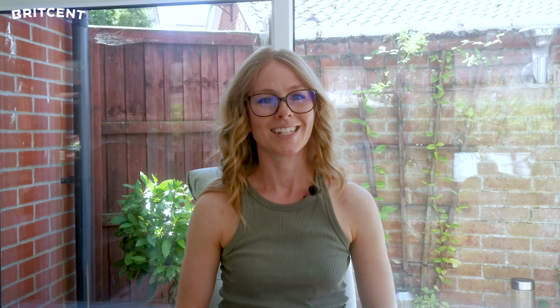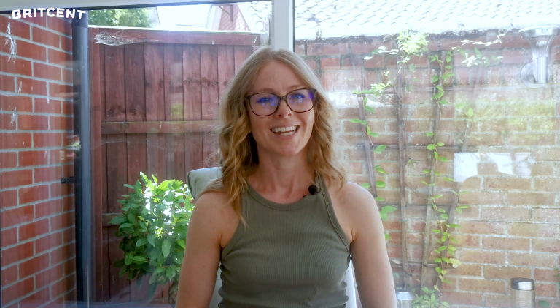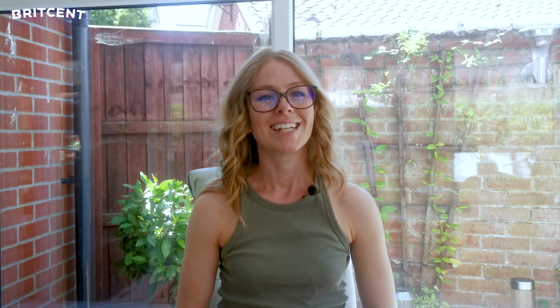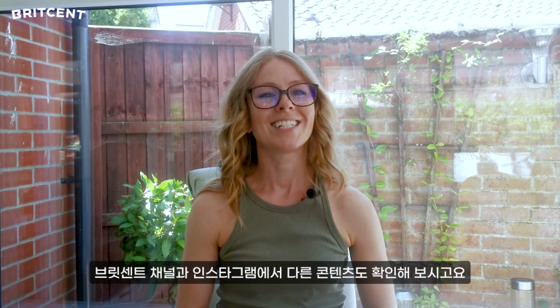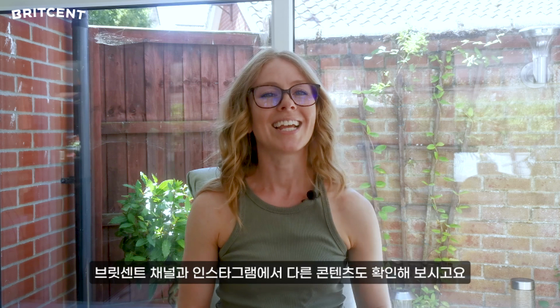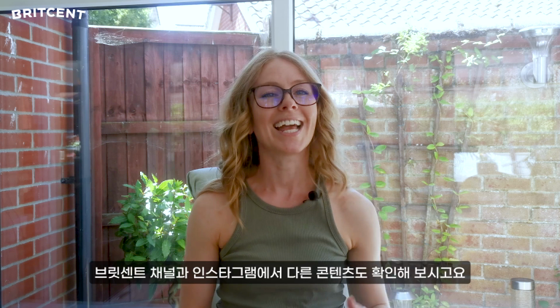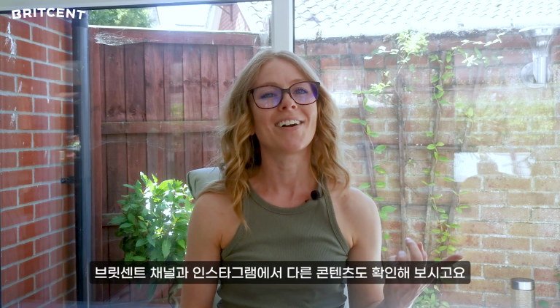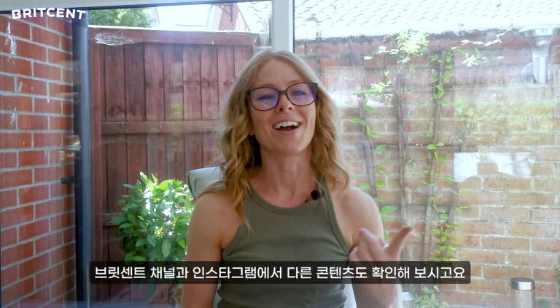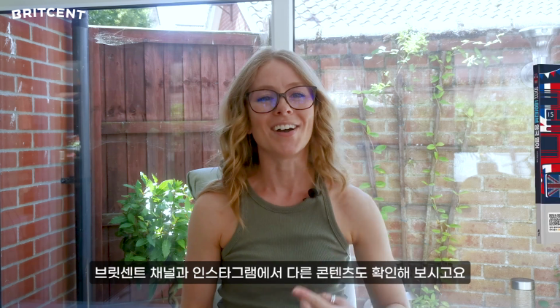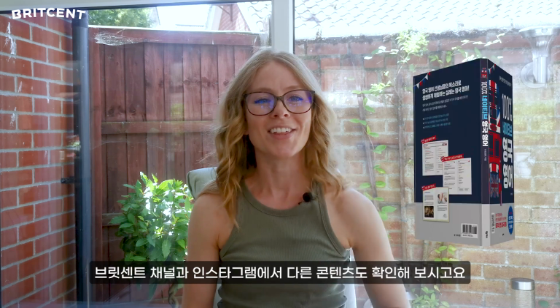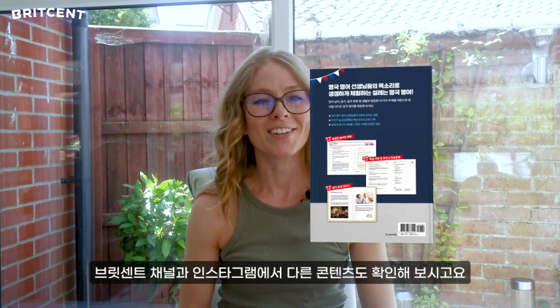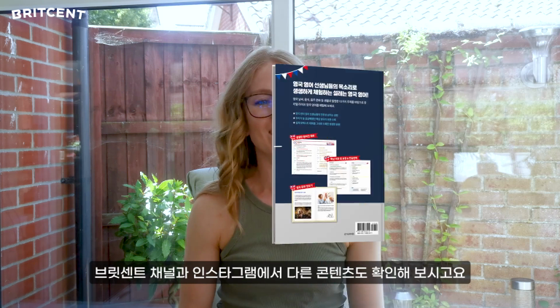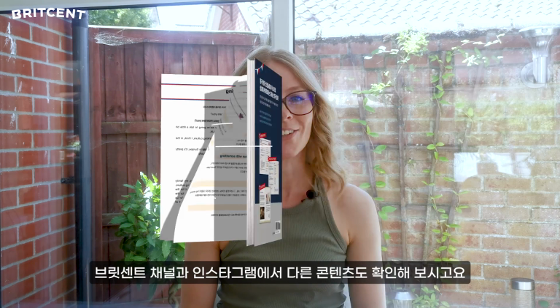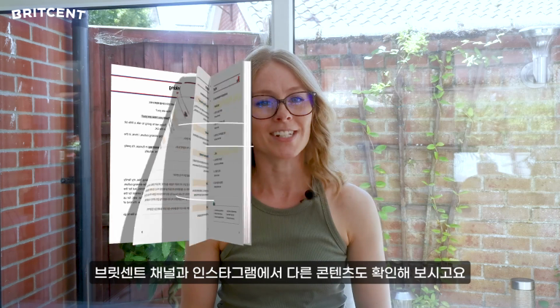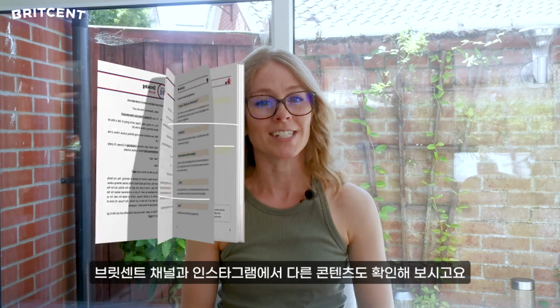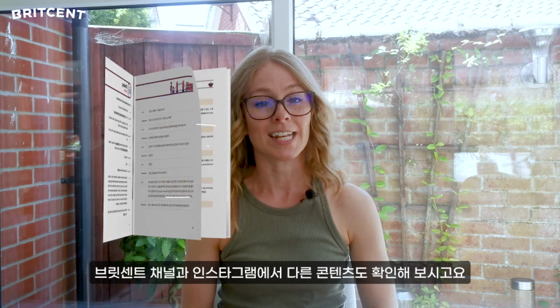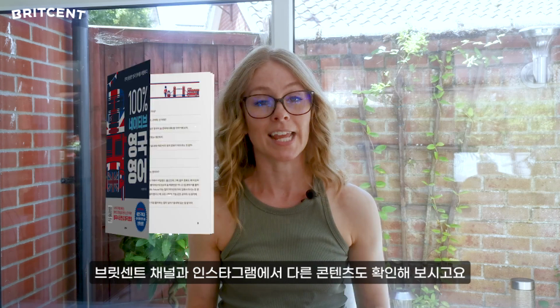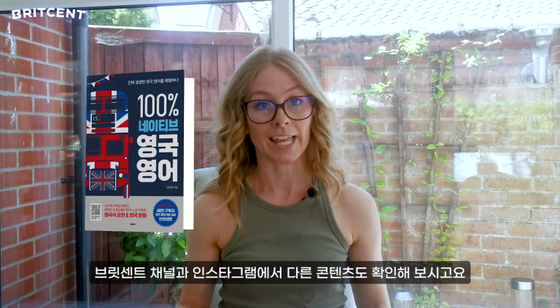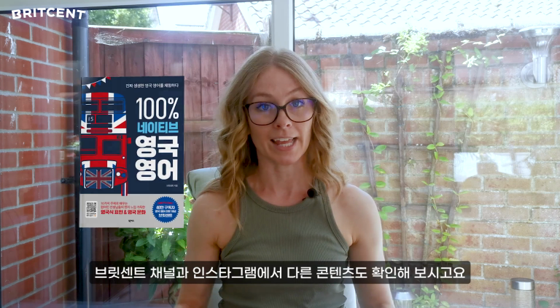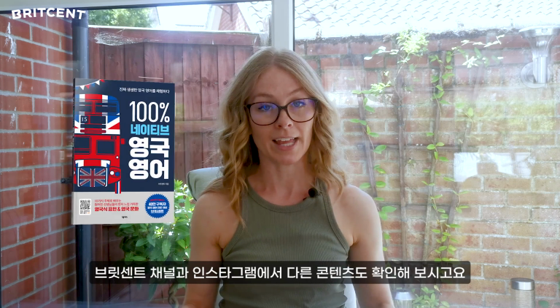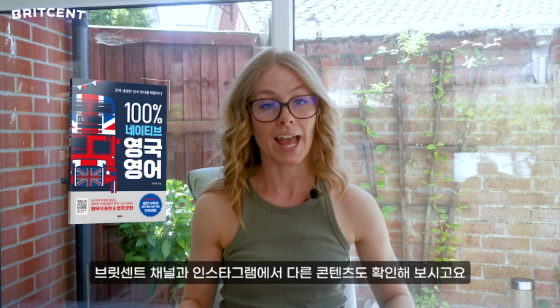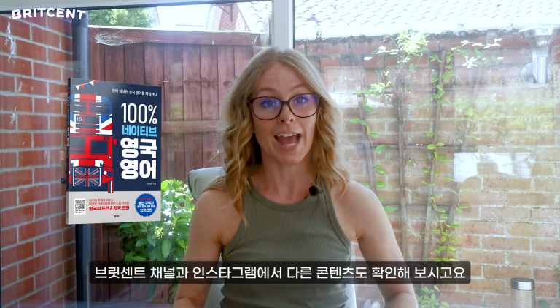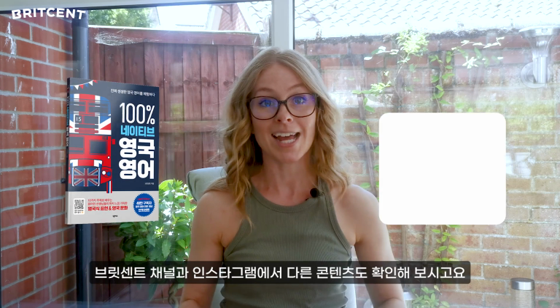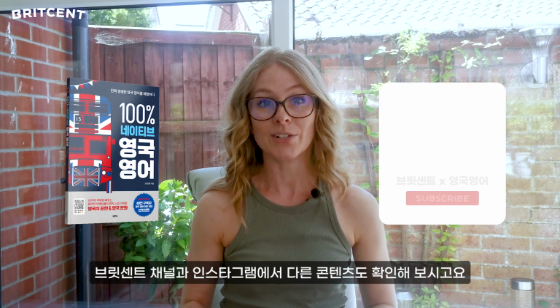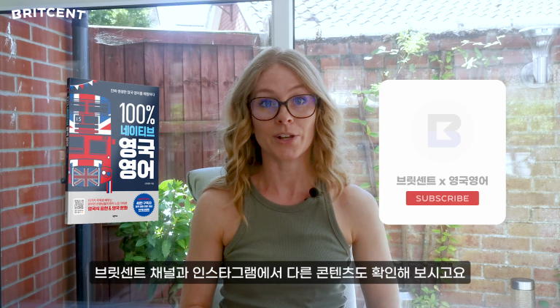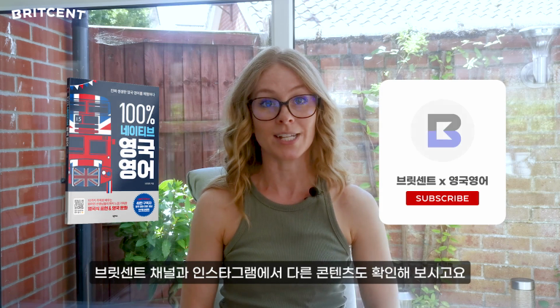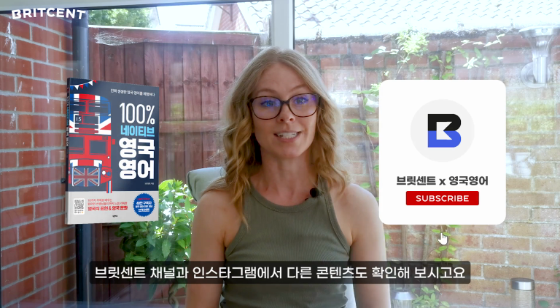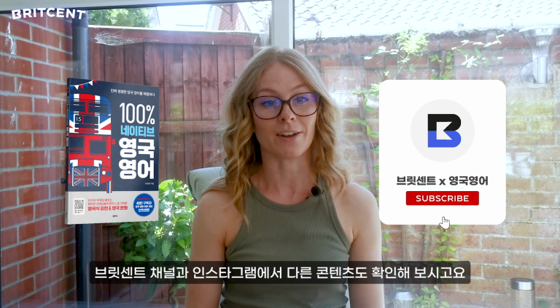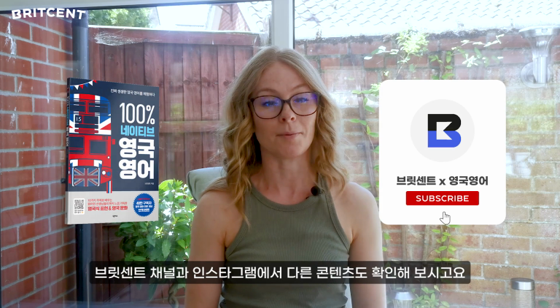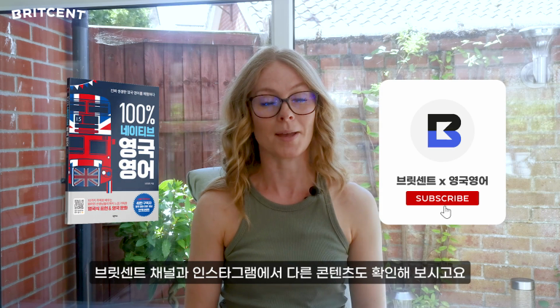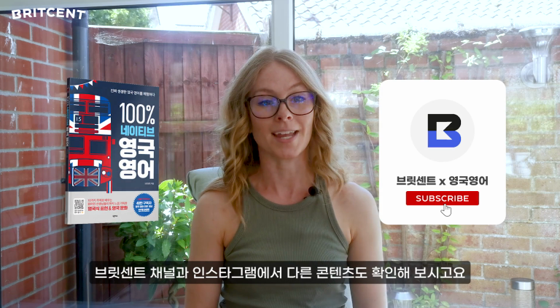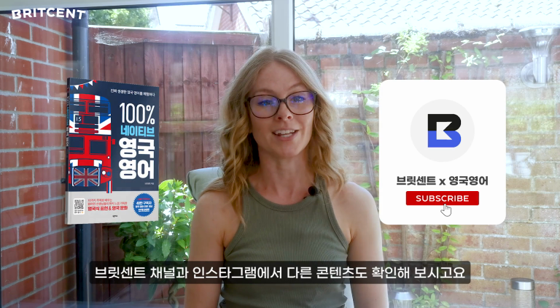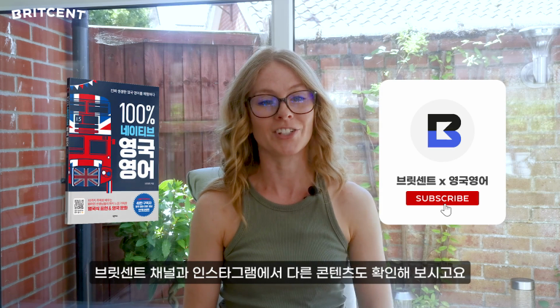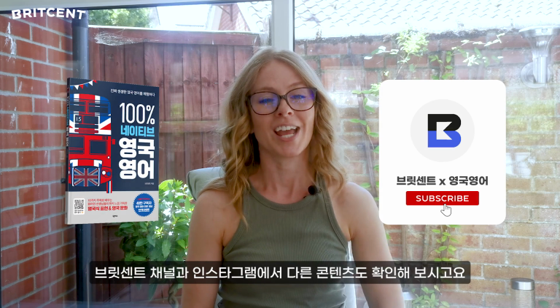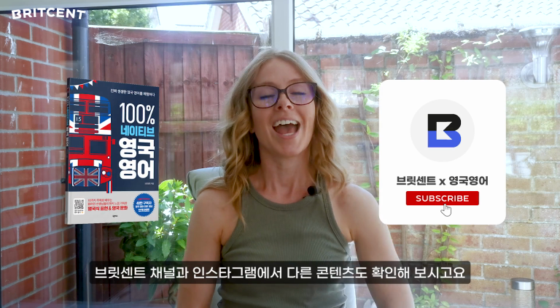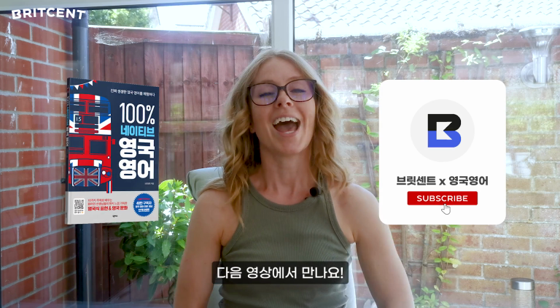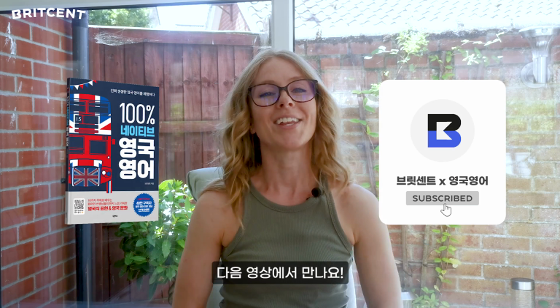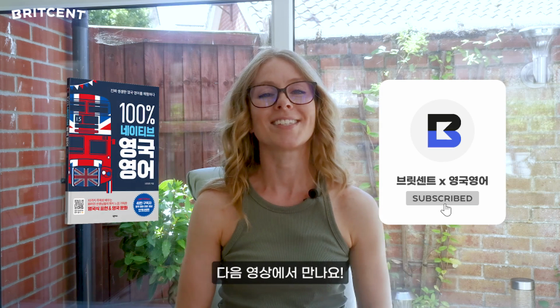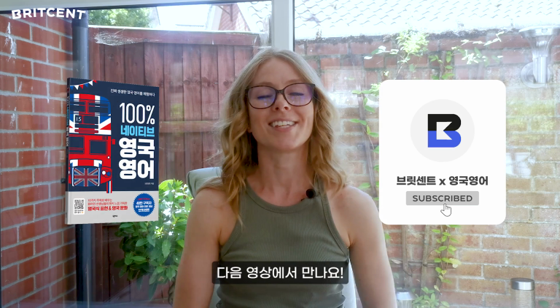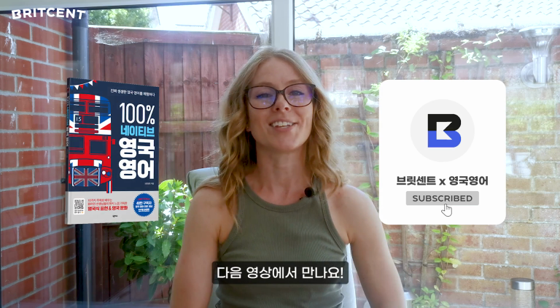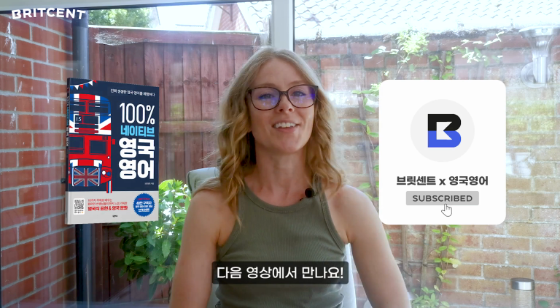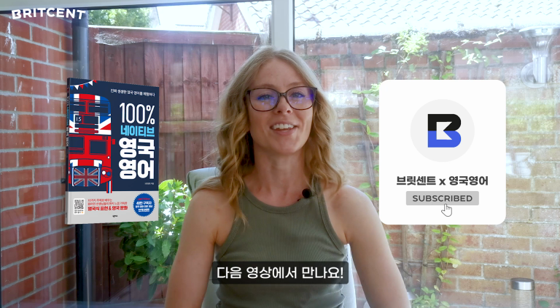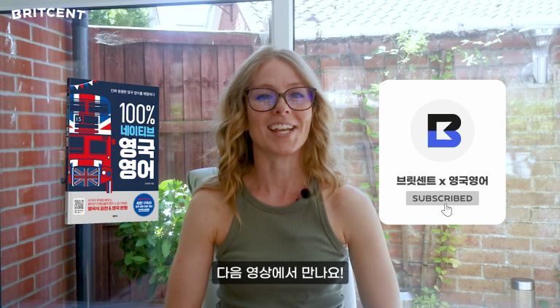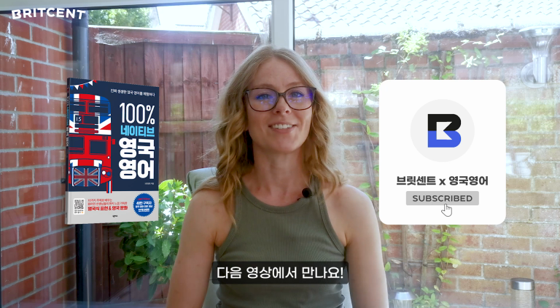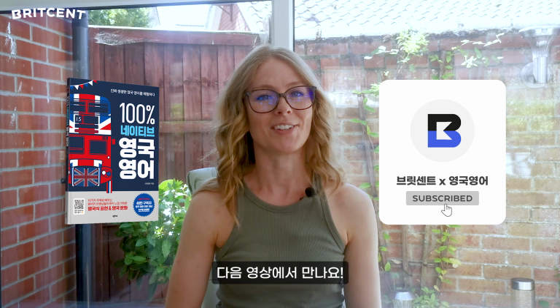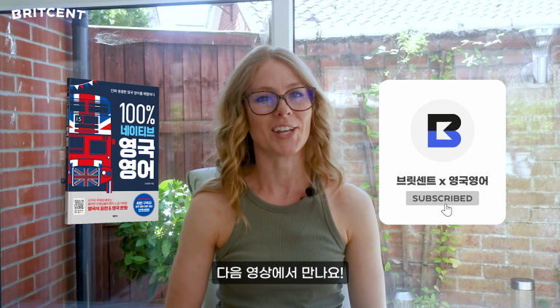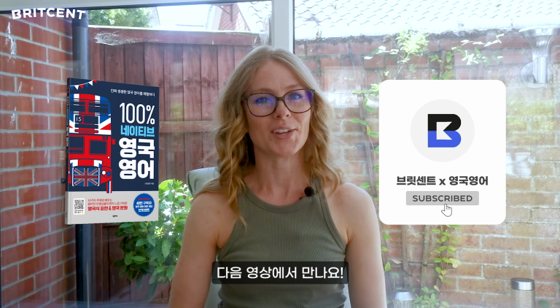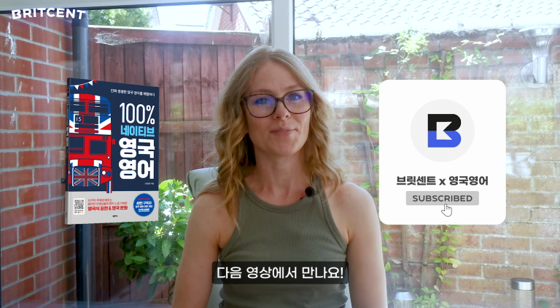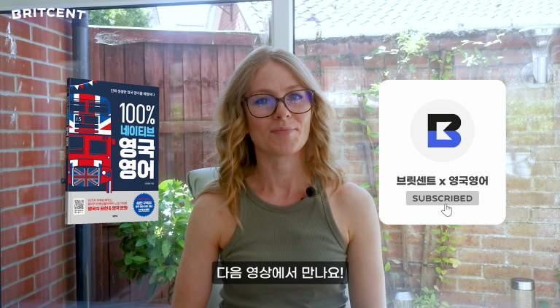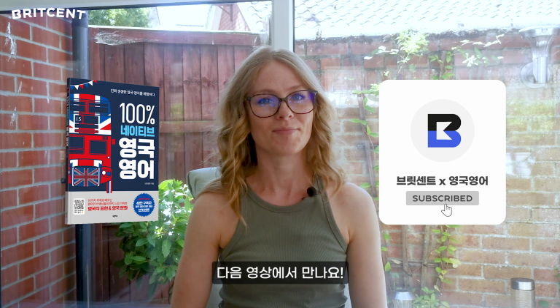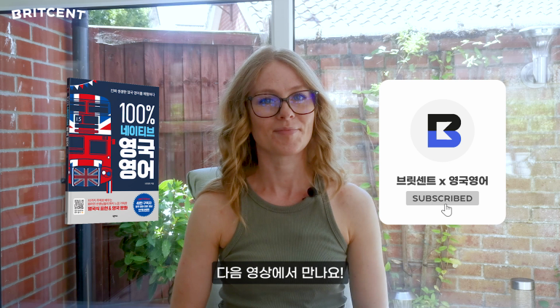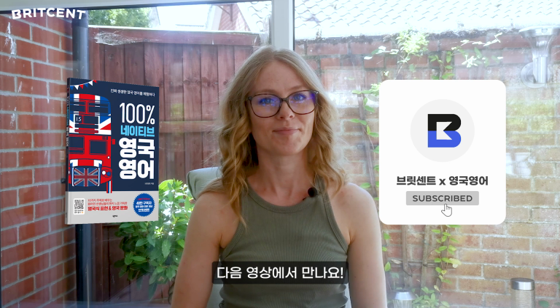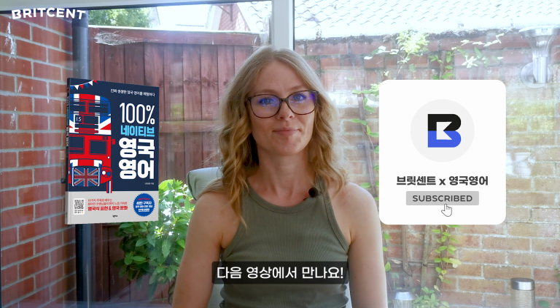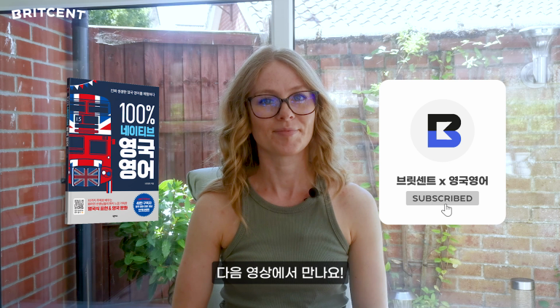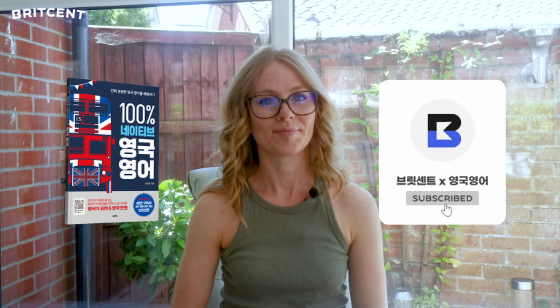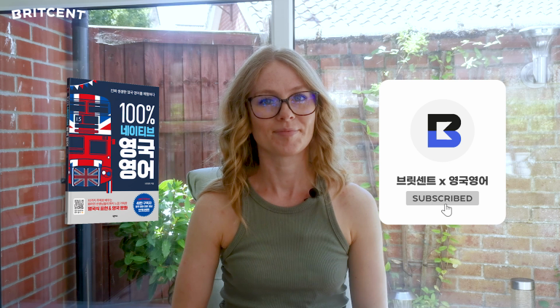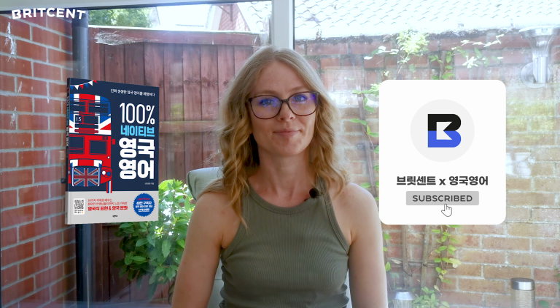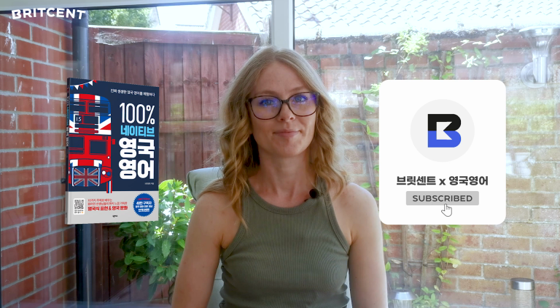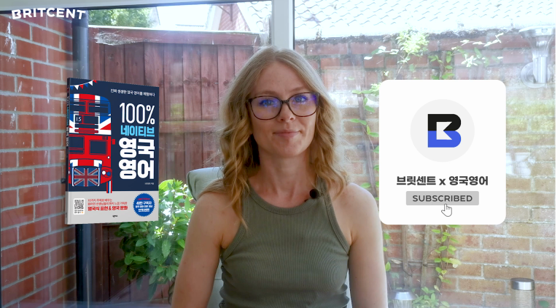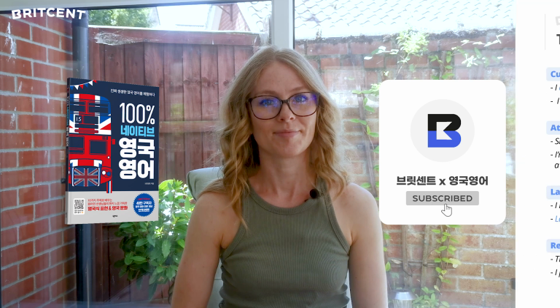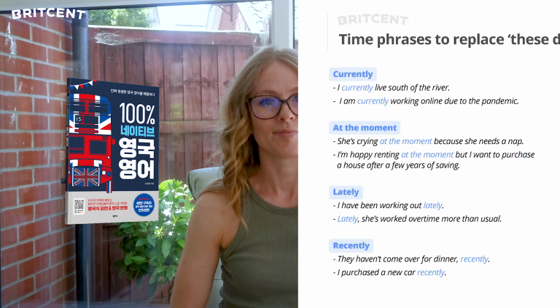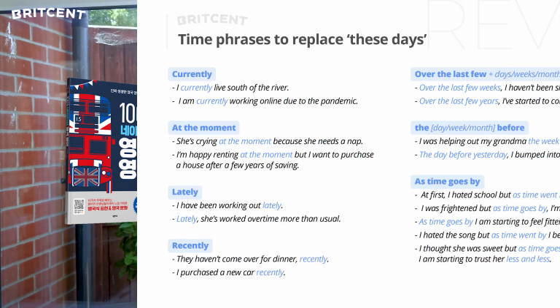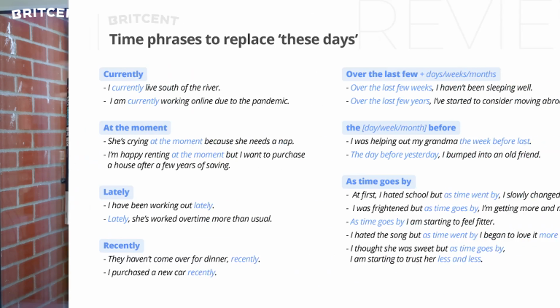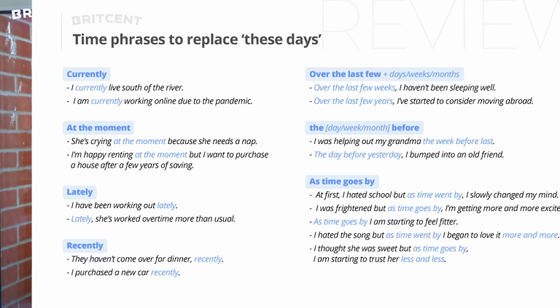Check out our other great content here and on our Instagram page, and I'll see you in the next video. Bye!